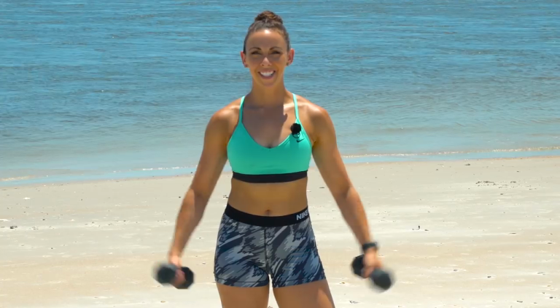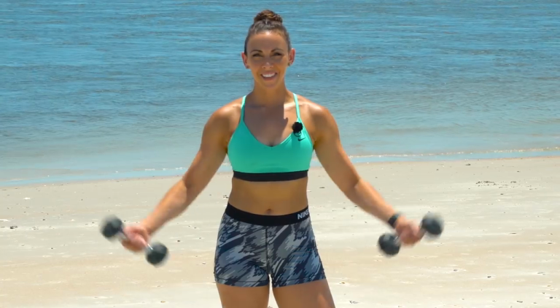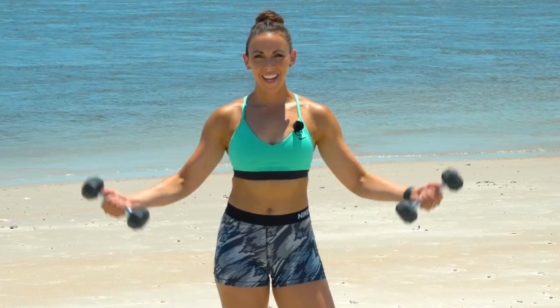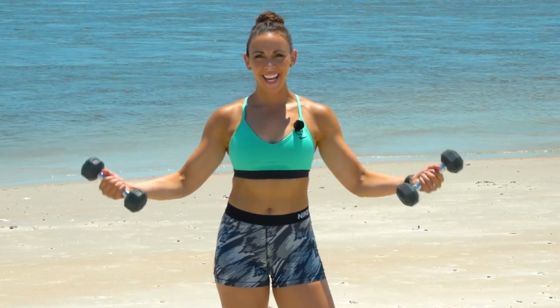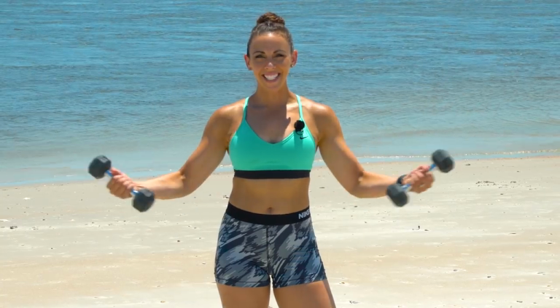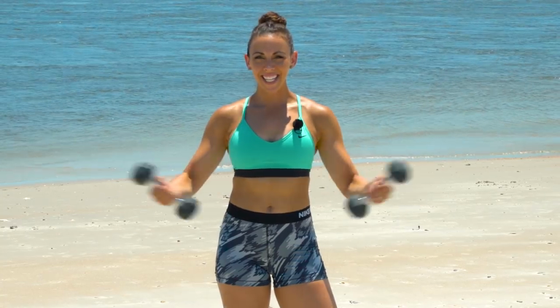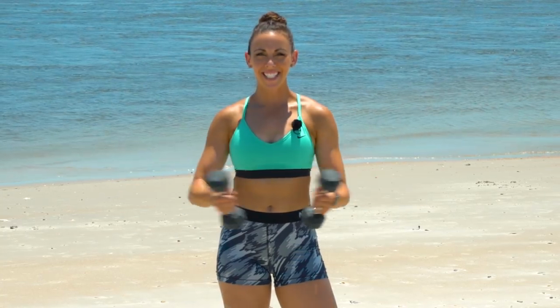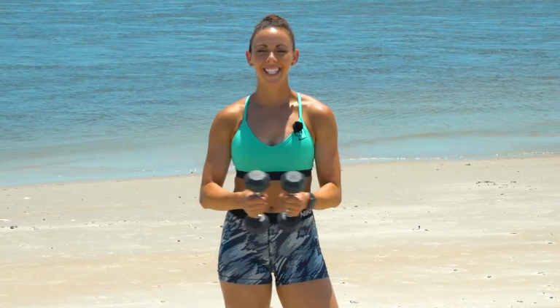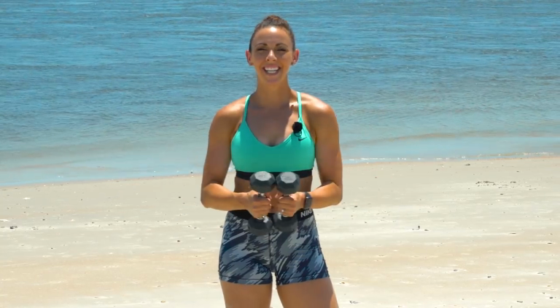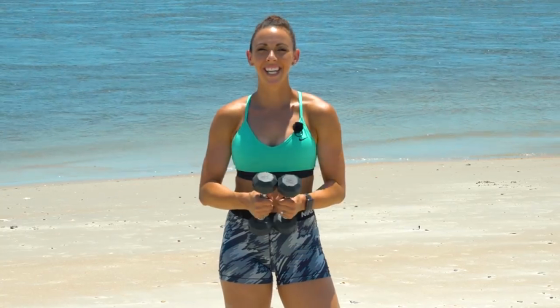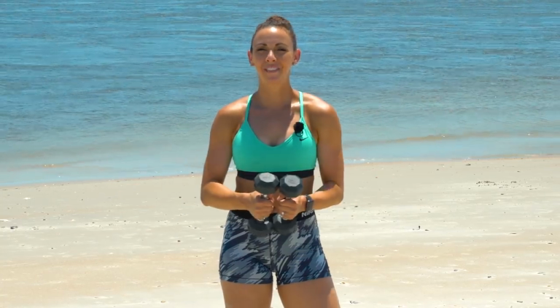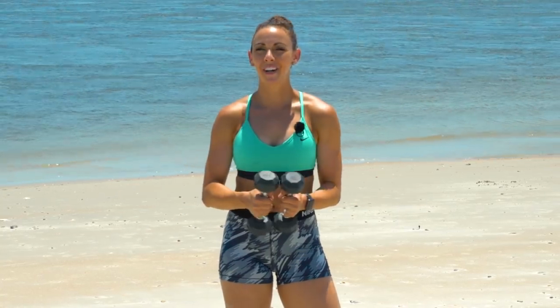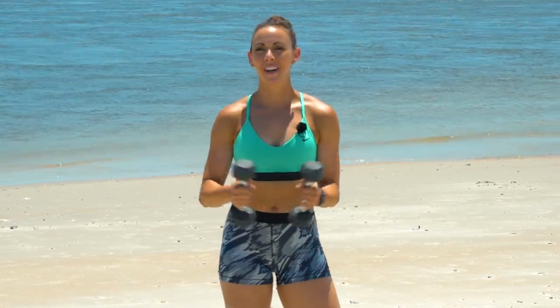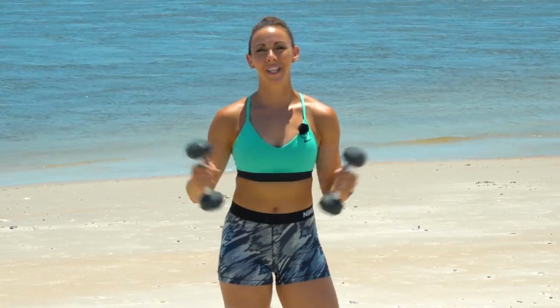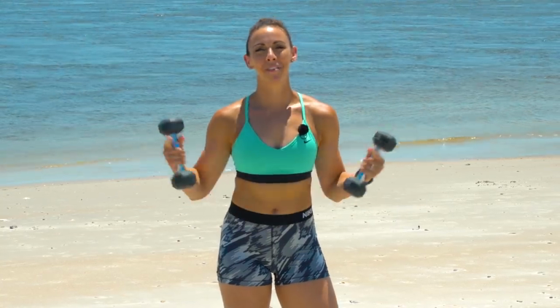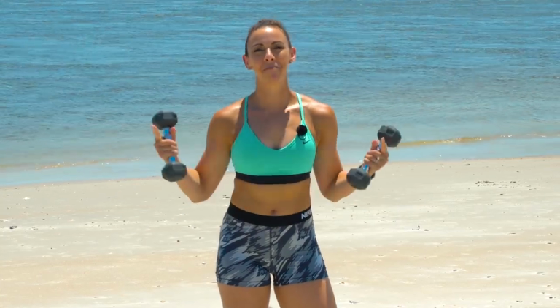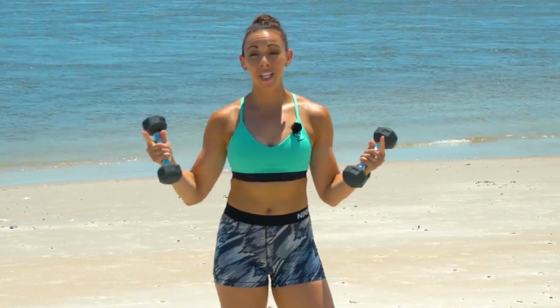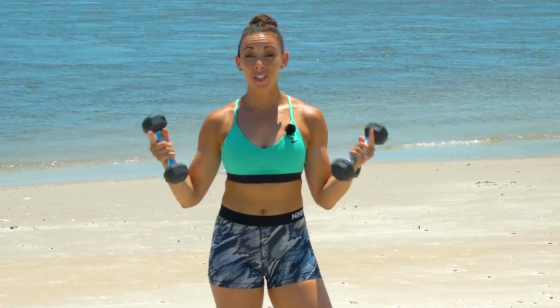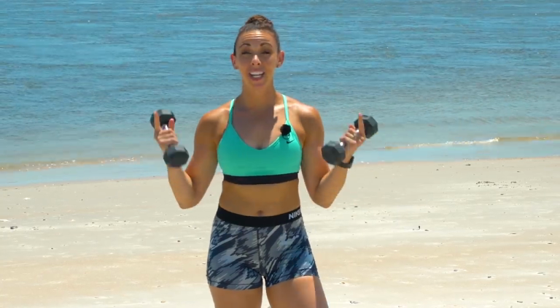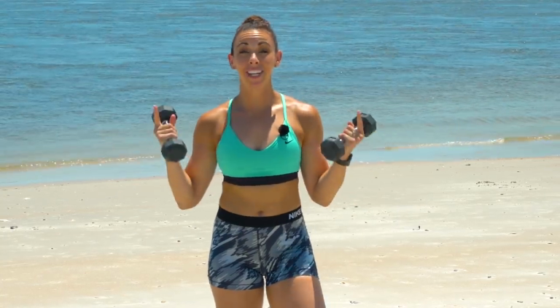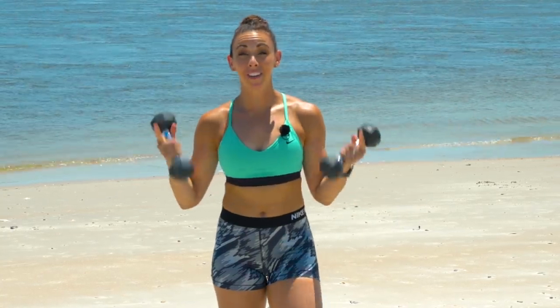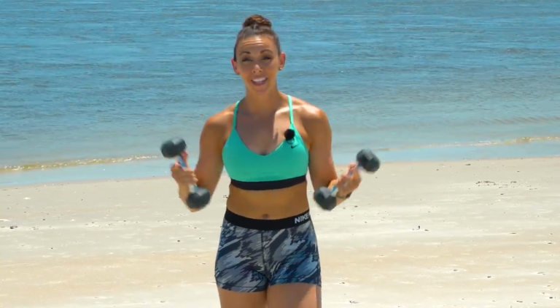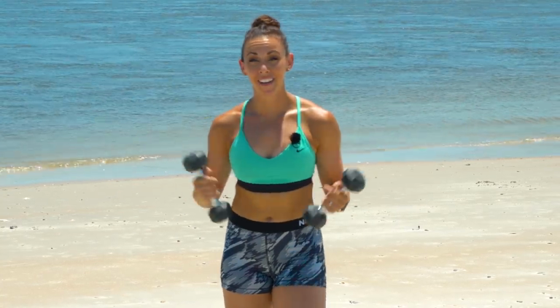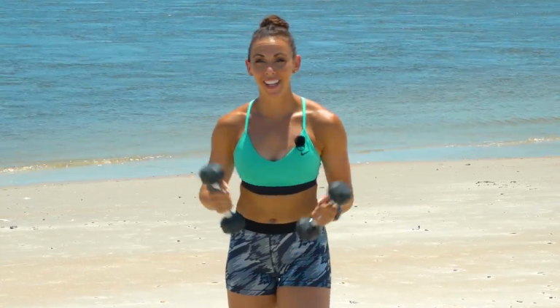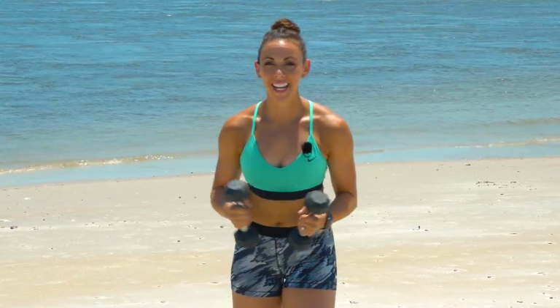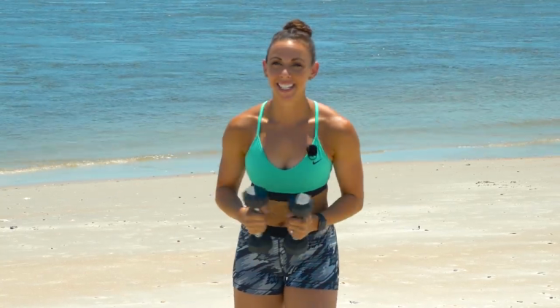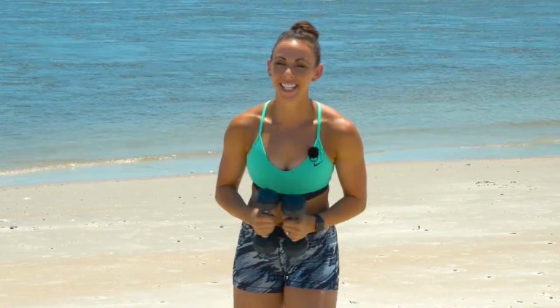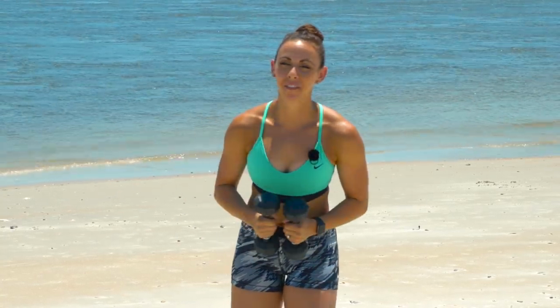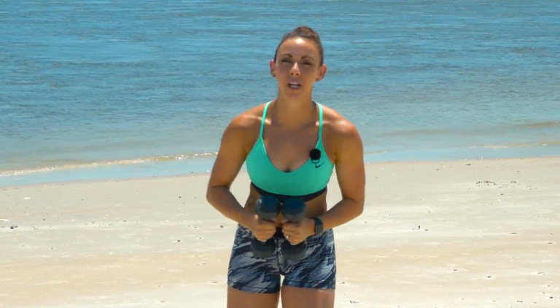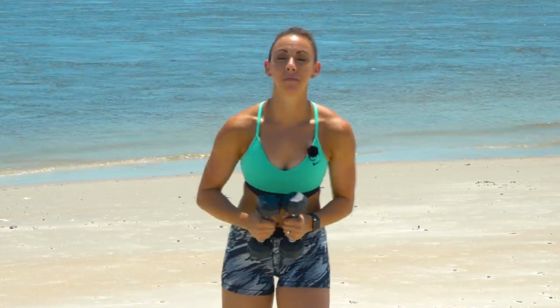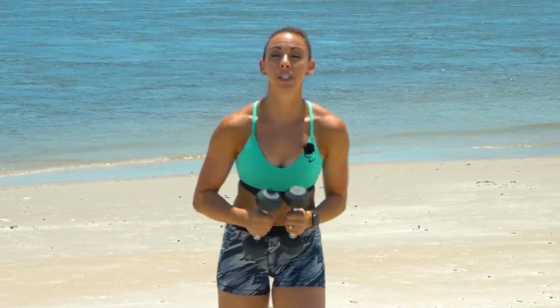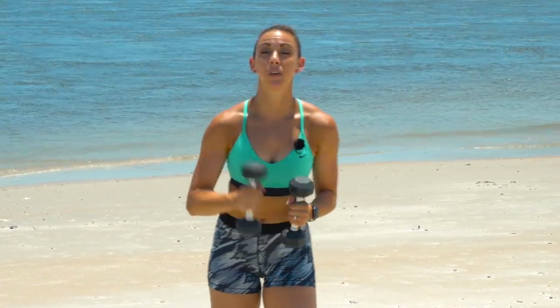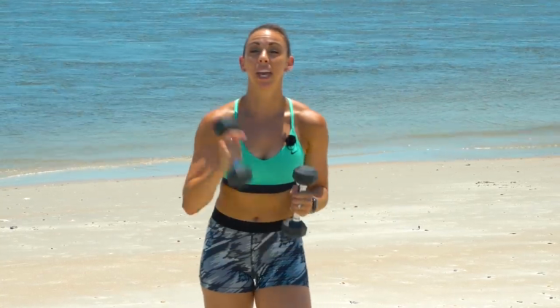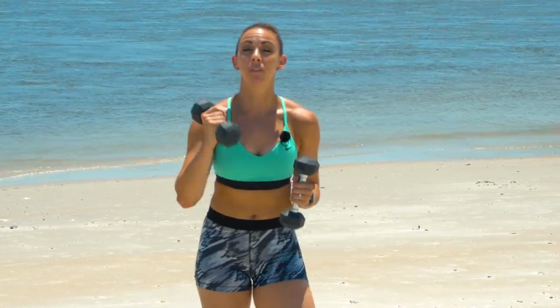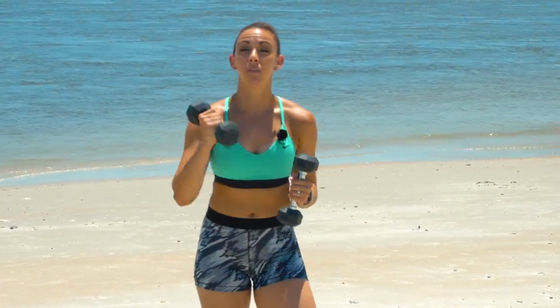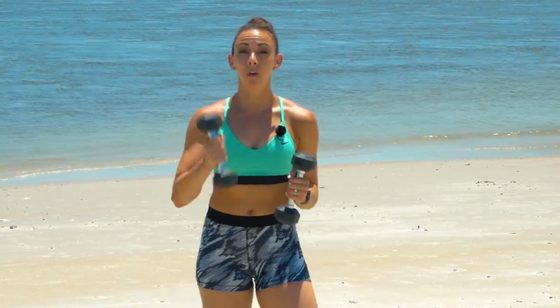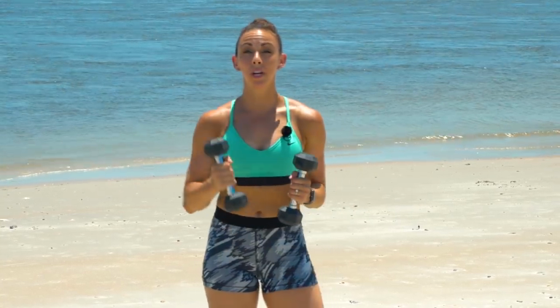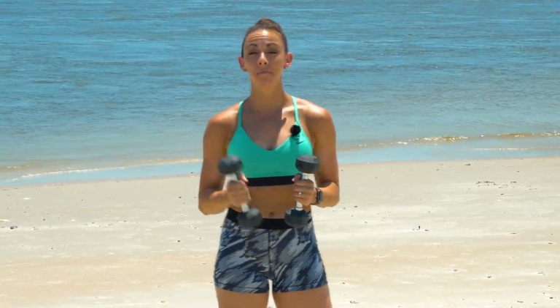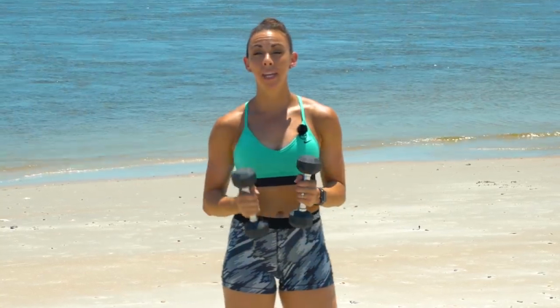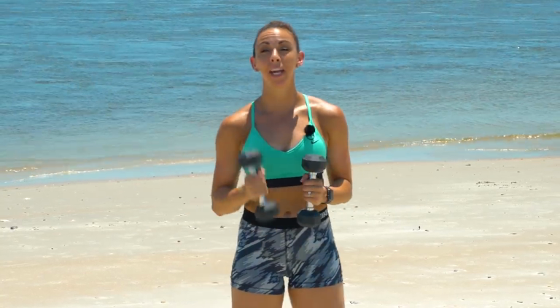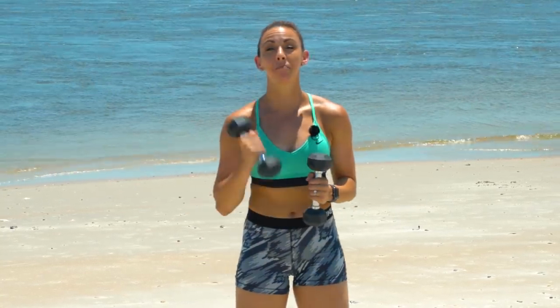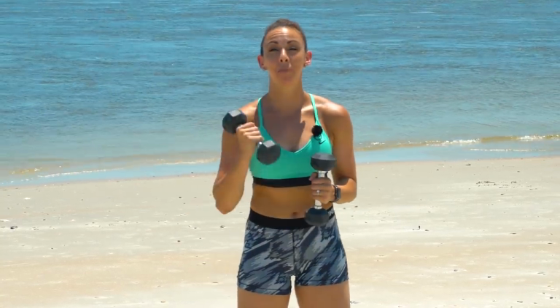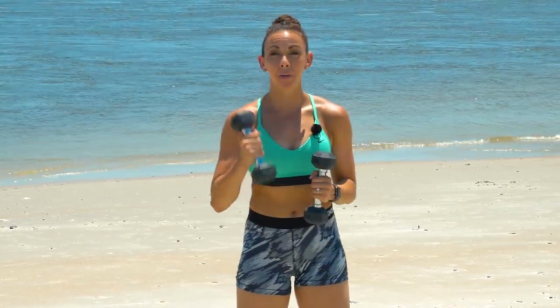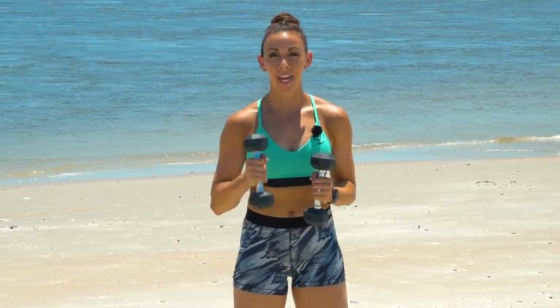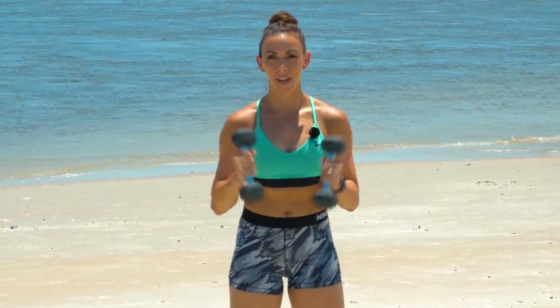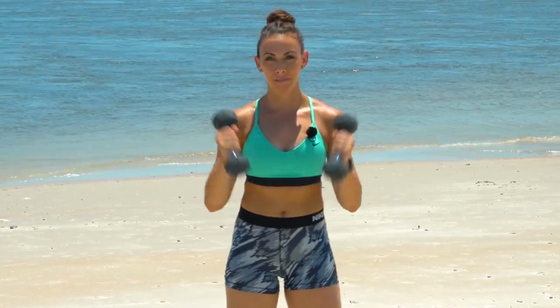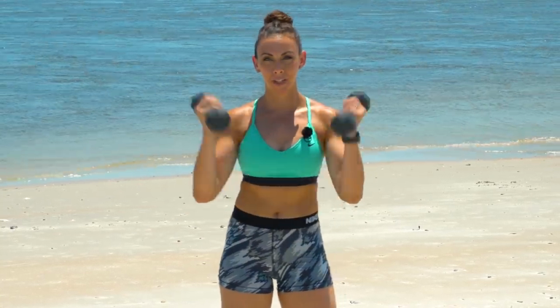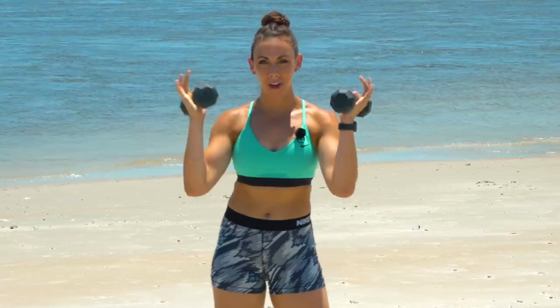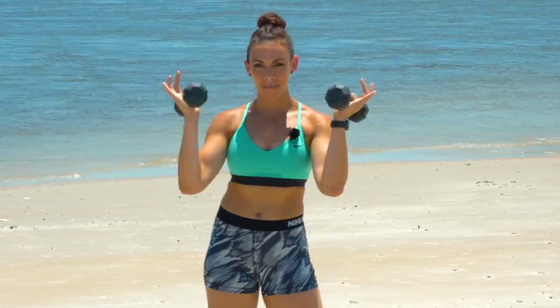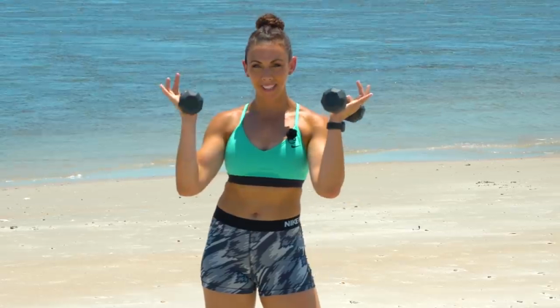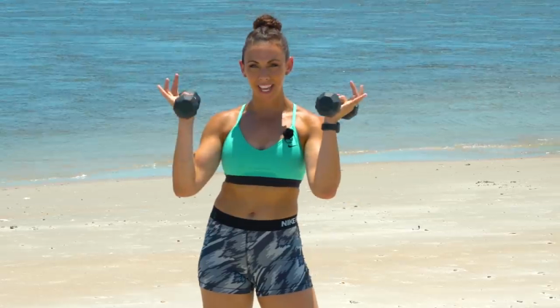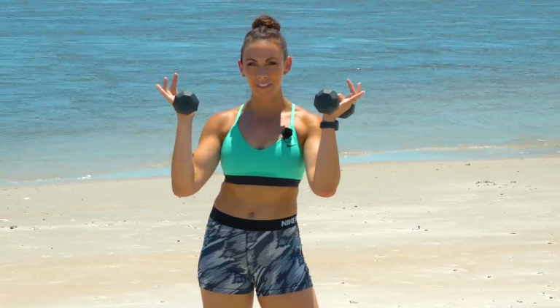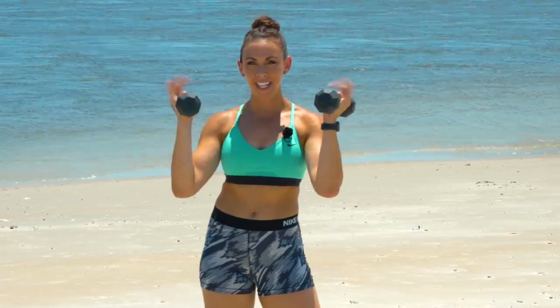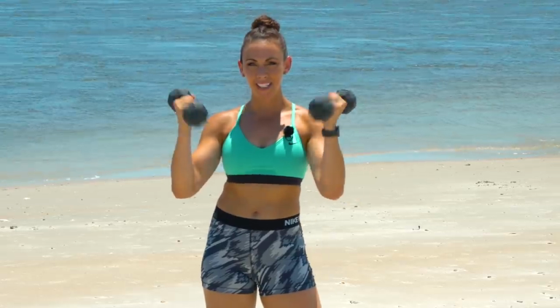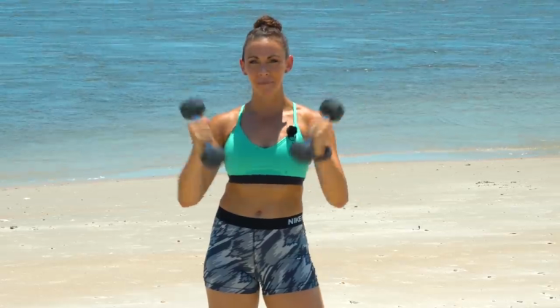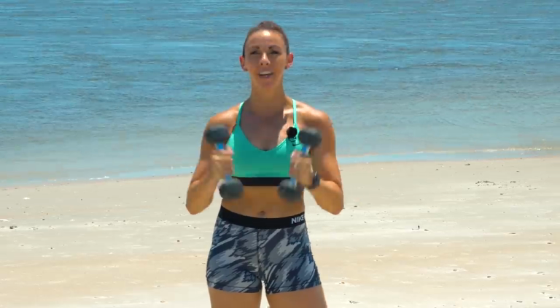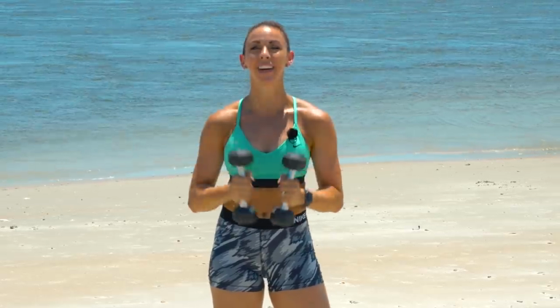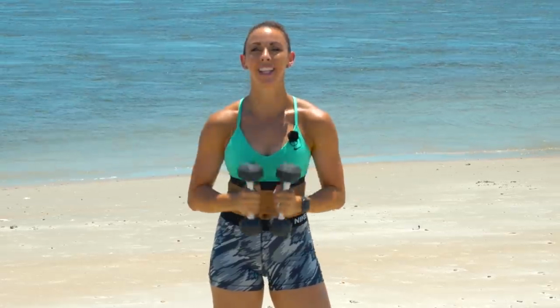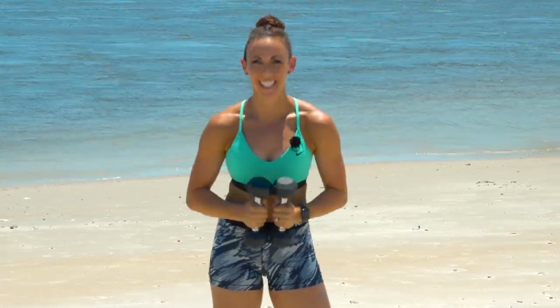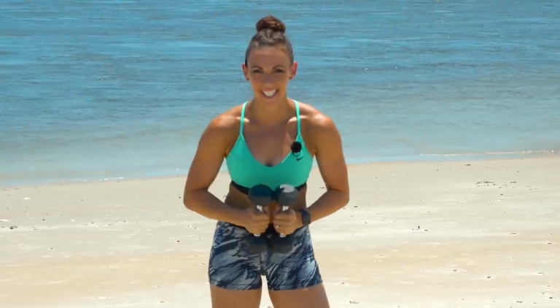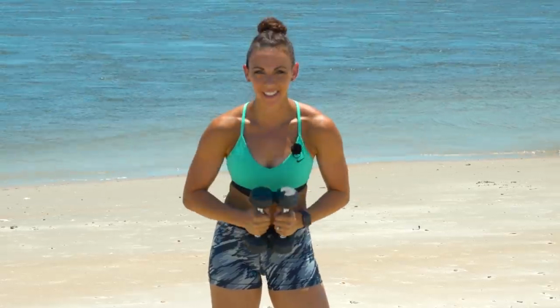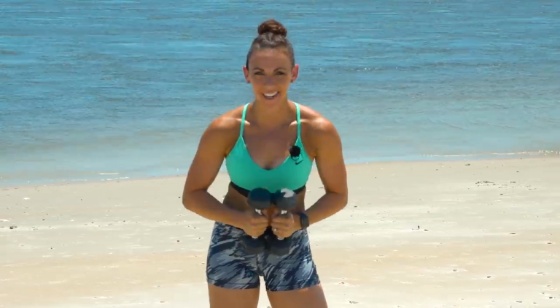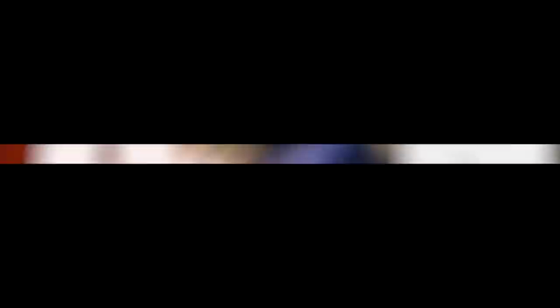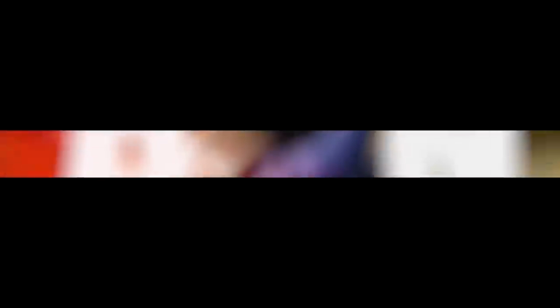What's up guys? It's Sydney and we are on the beach in North Carolina. Today we're going to be doing a 40-minute boot camp. So grab a lightweight dumbbell and let's get ready.